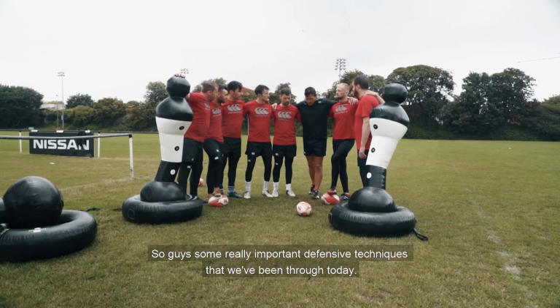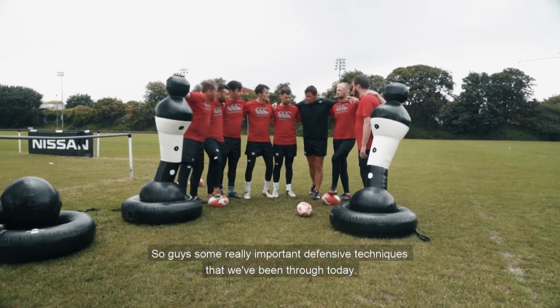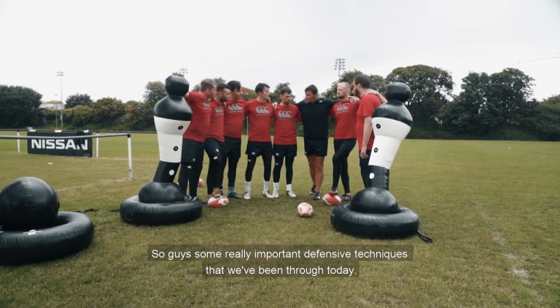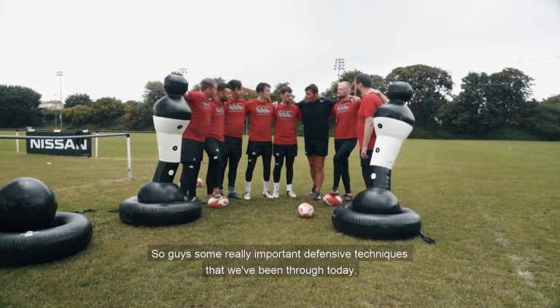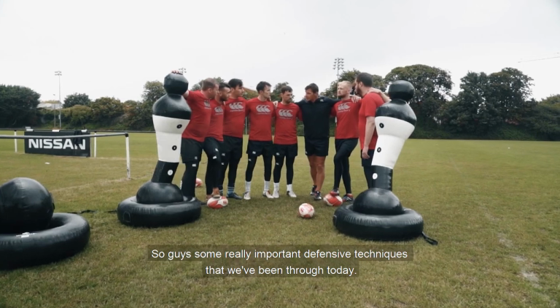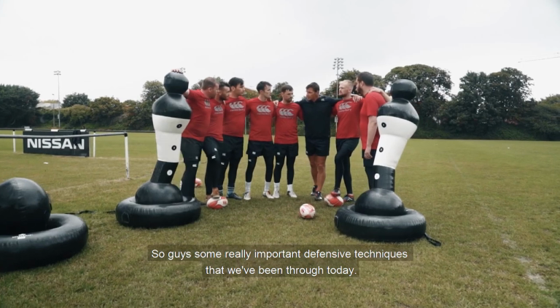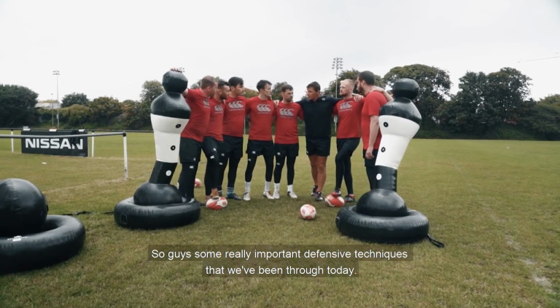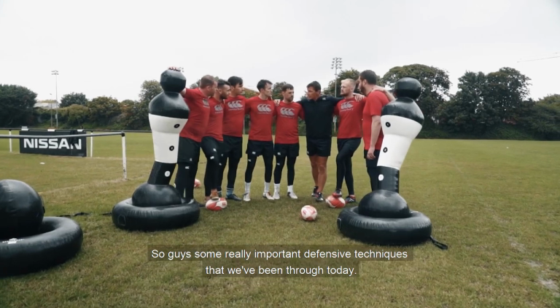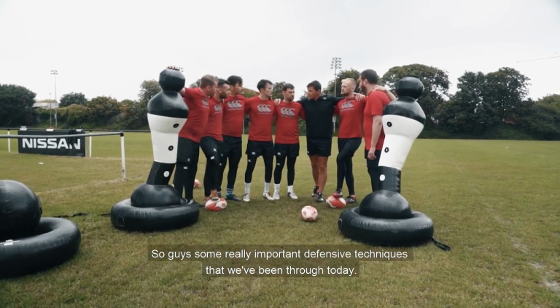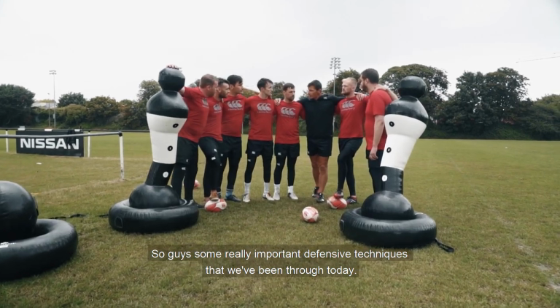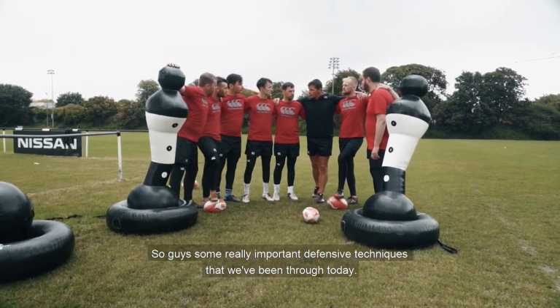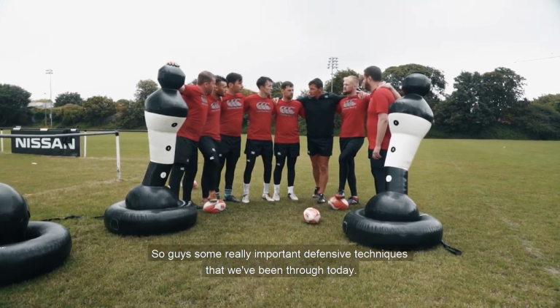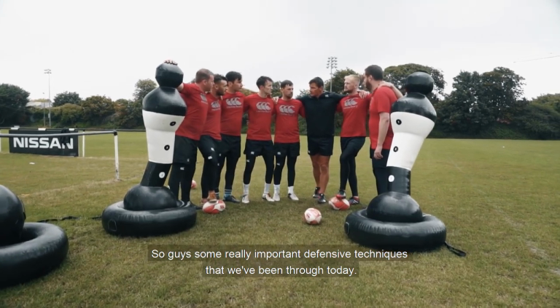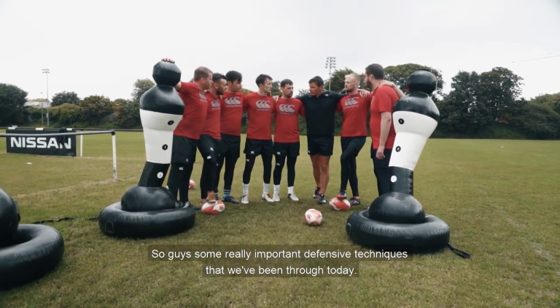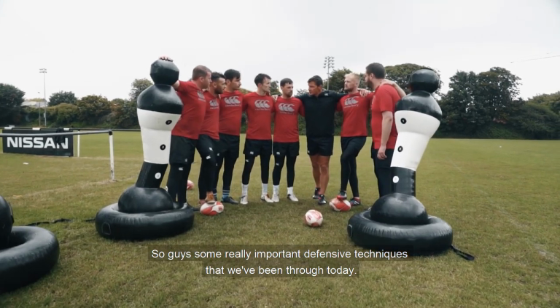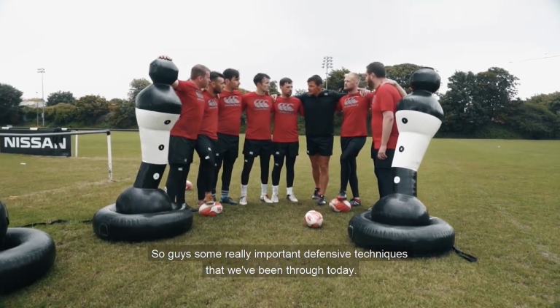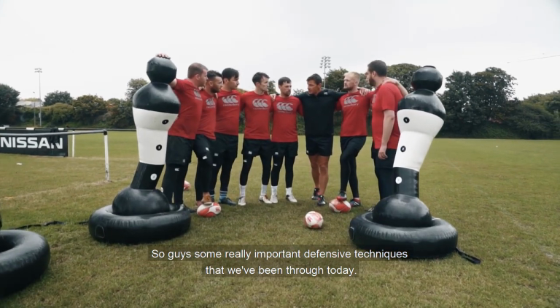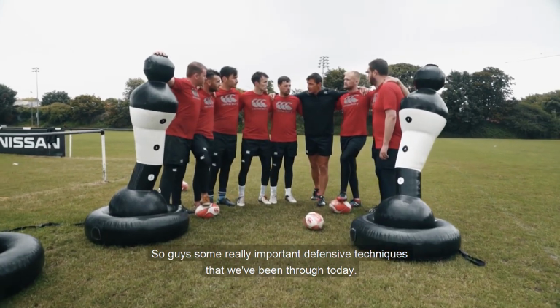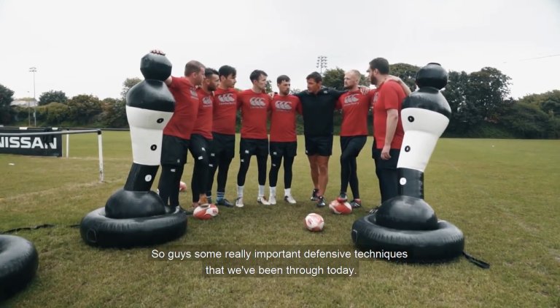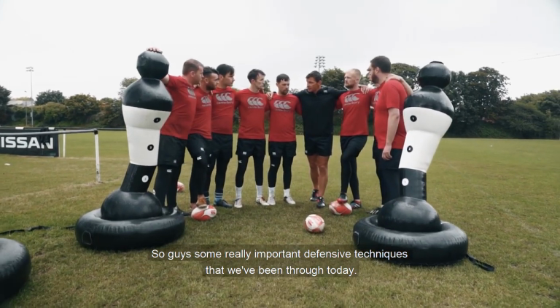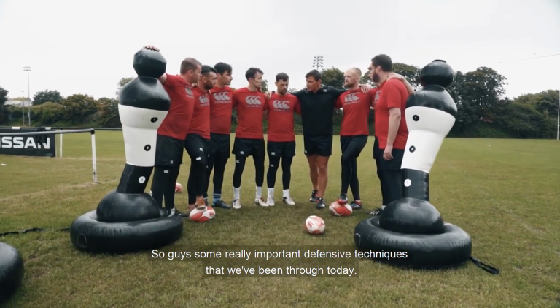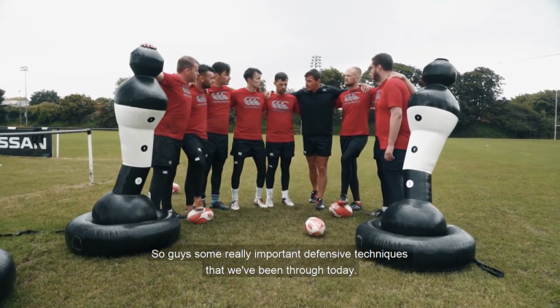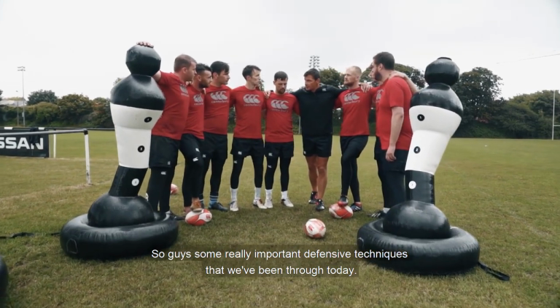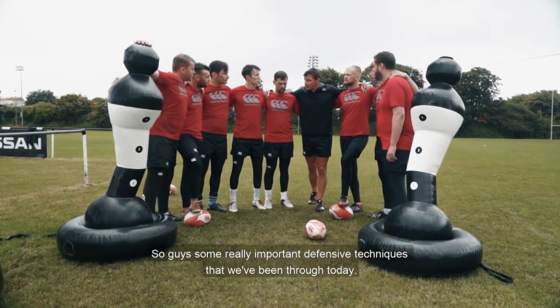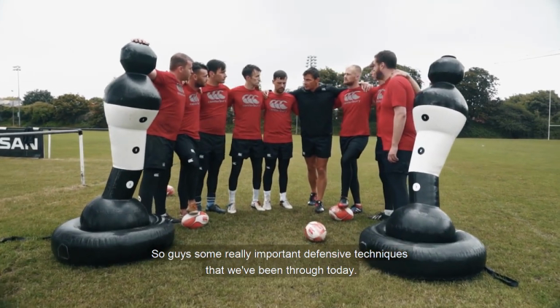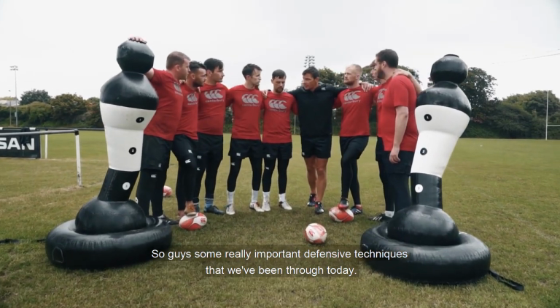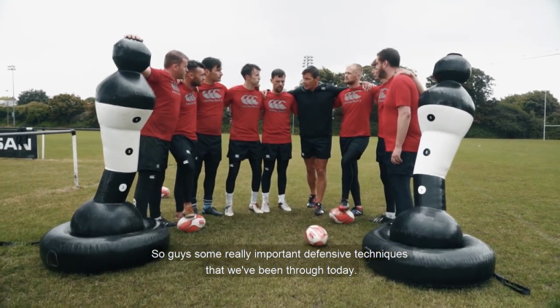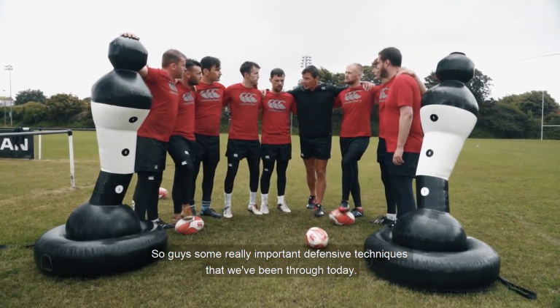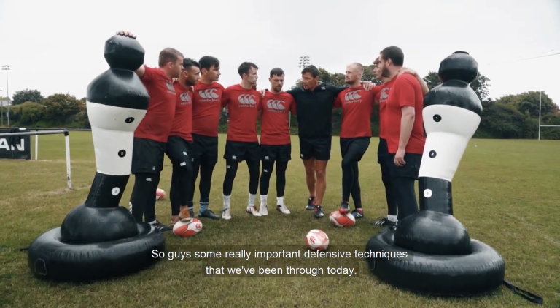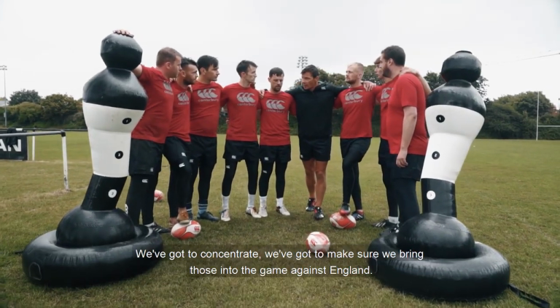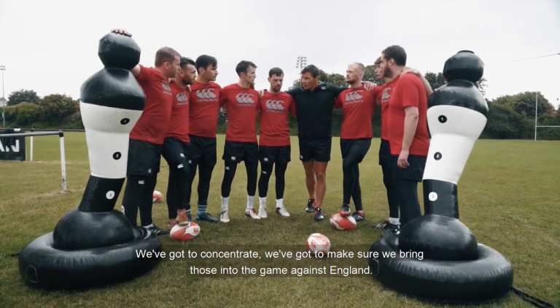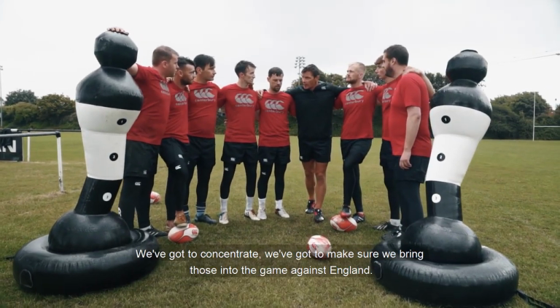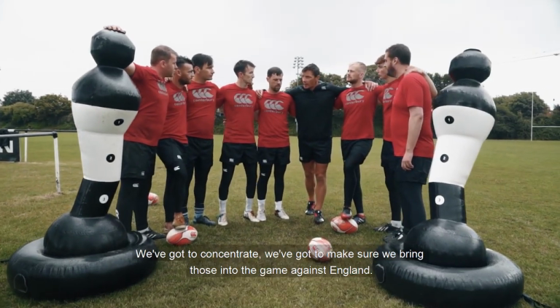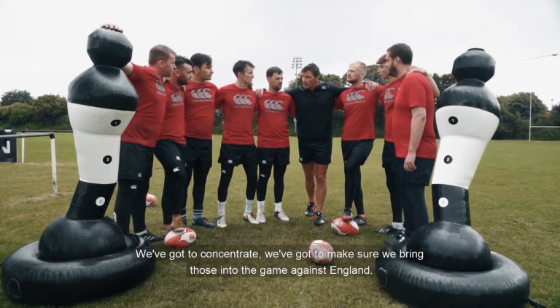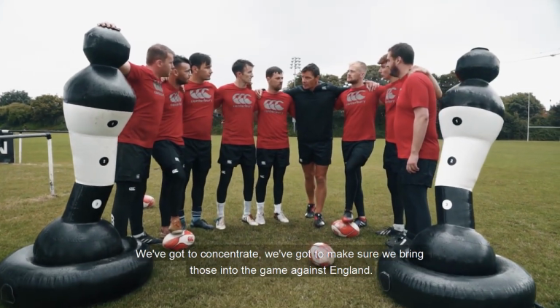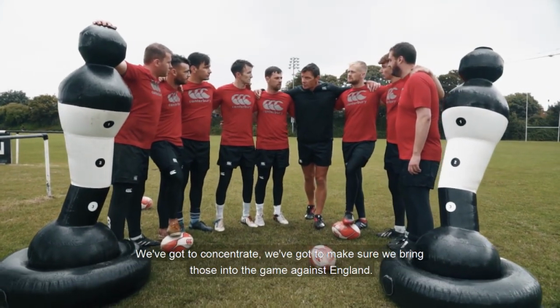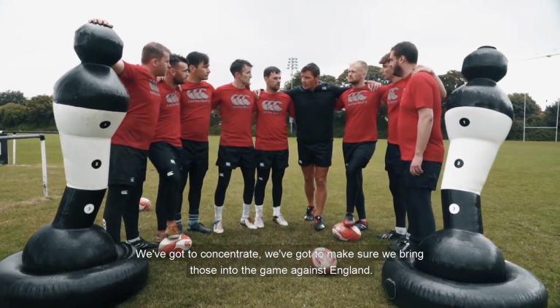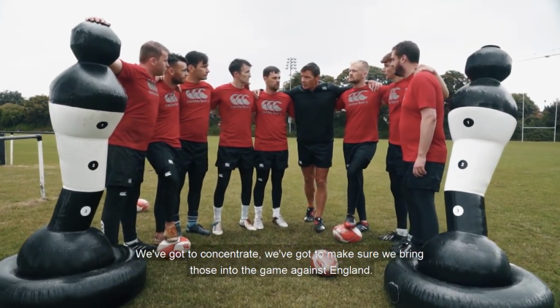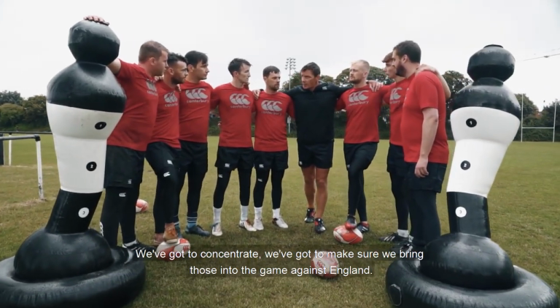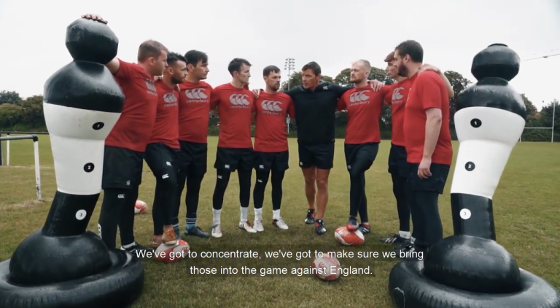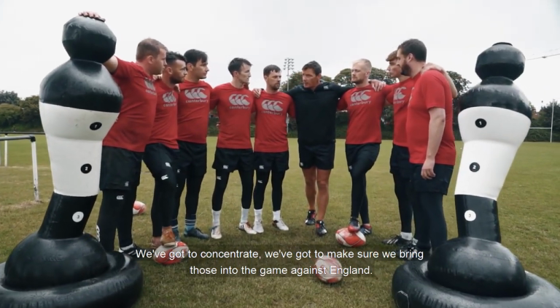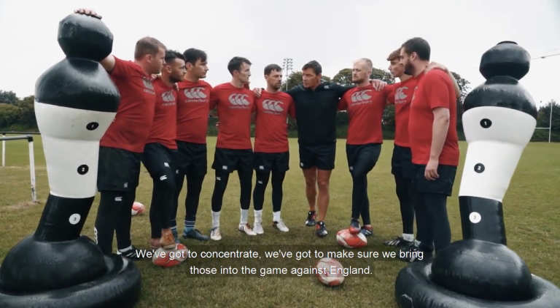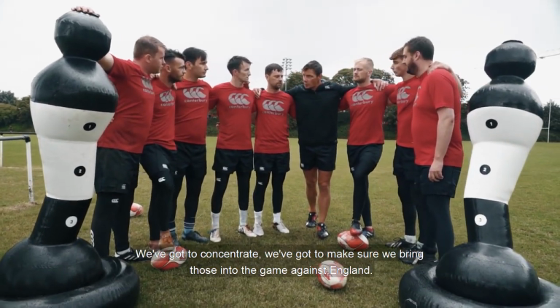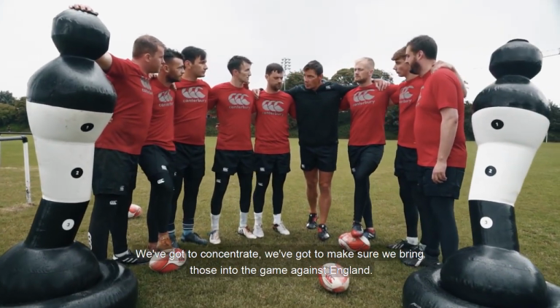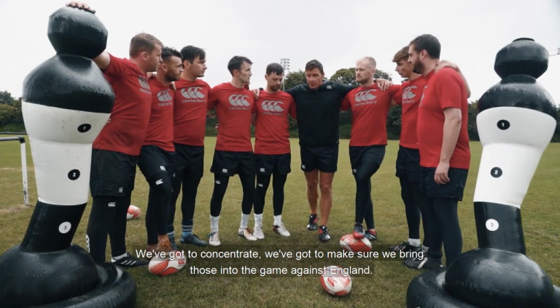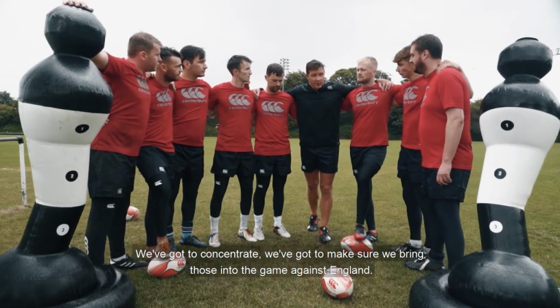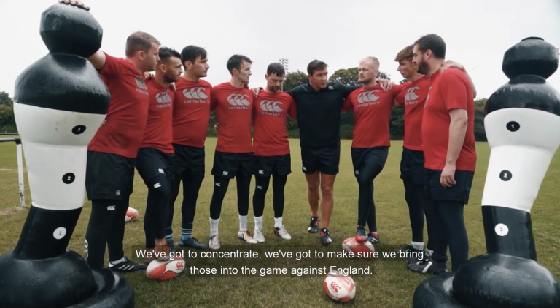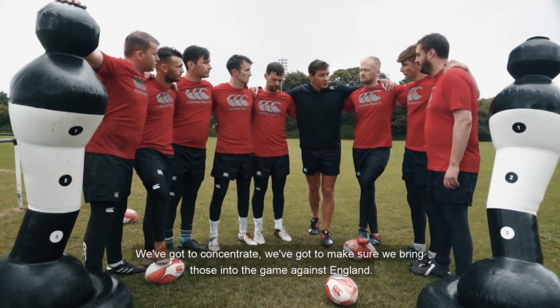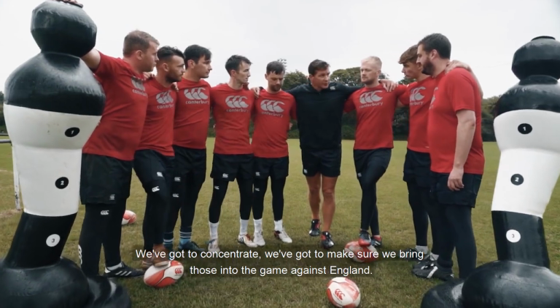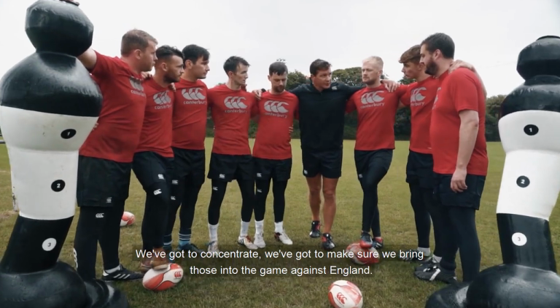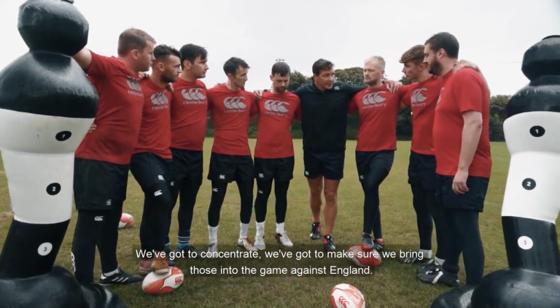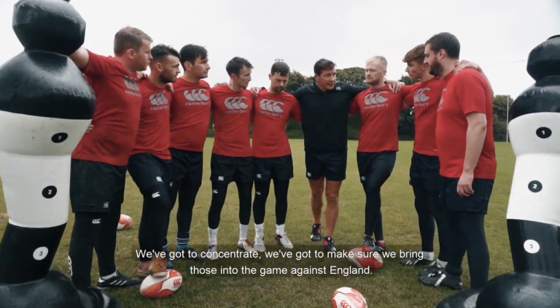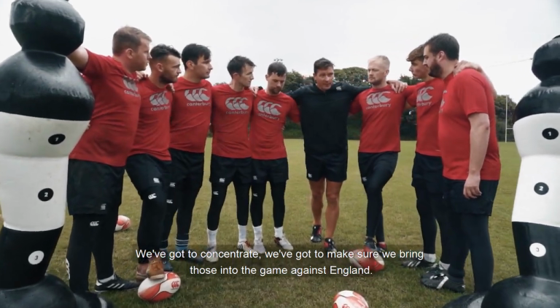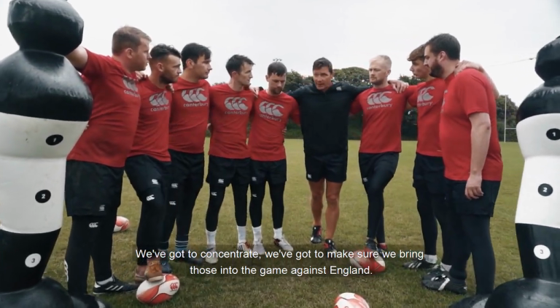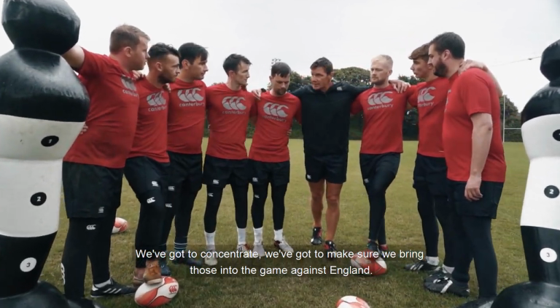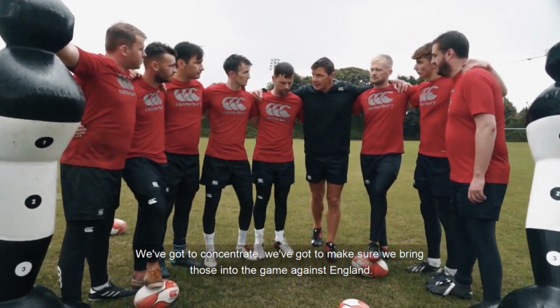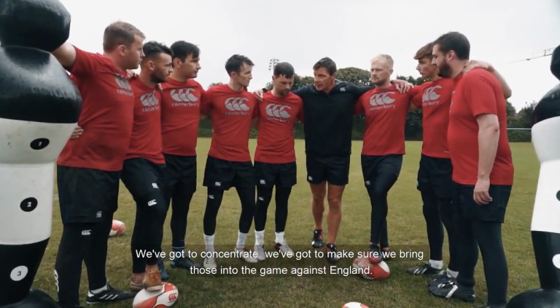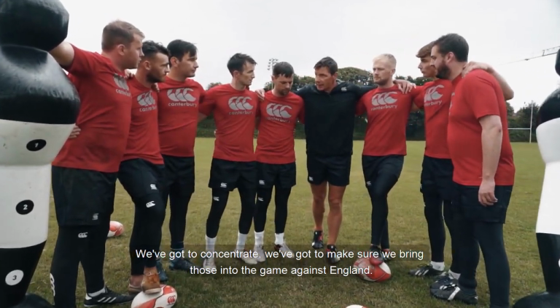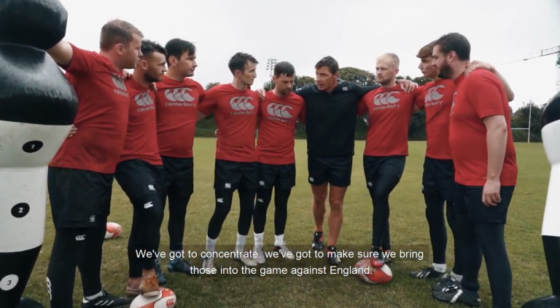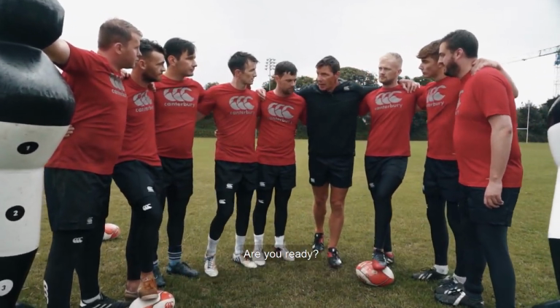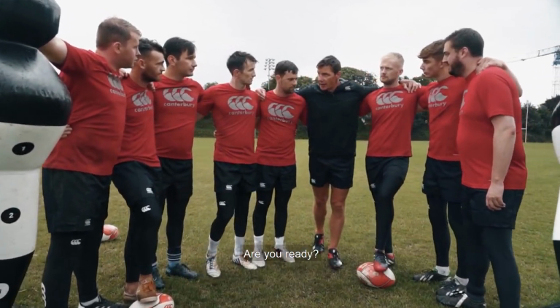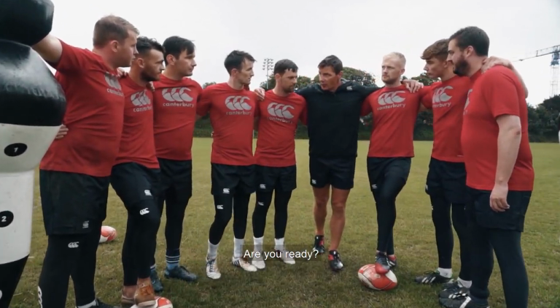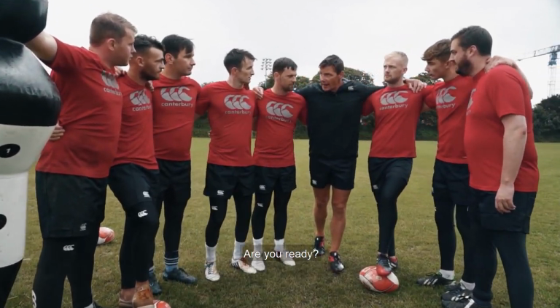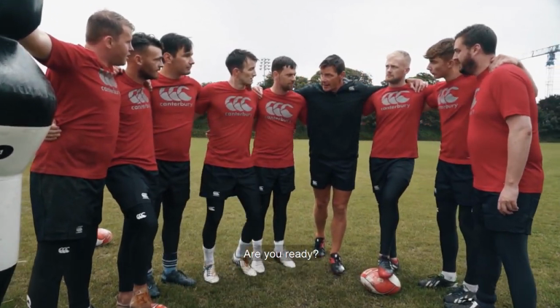Some really important defensive techniques that we've been through today. We've got to concentrate and we've got to make sure we bring those into the game against England. Are you ready?